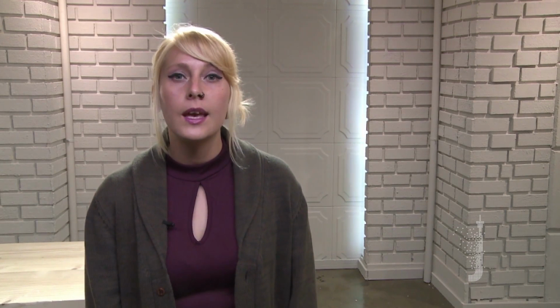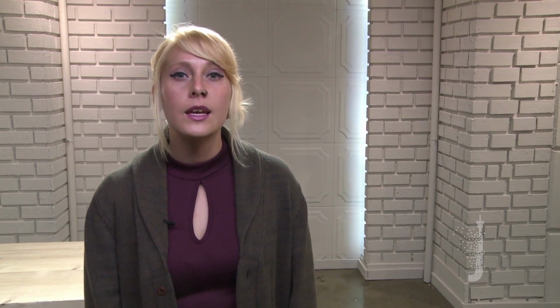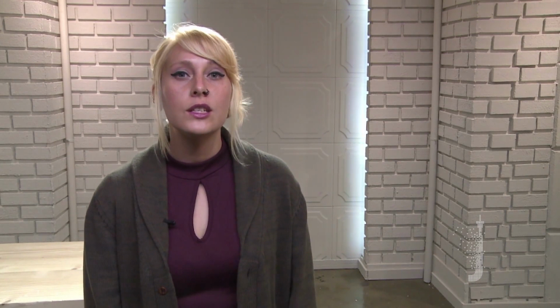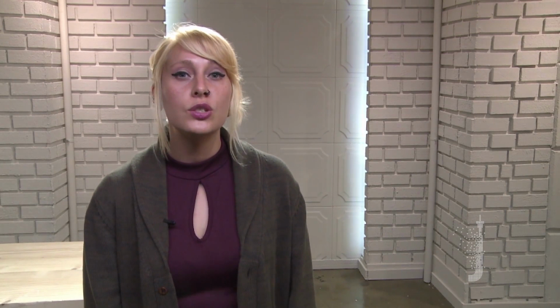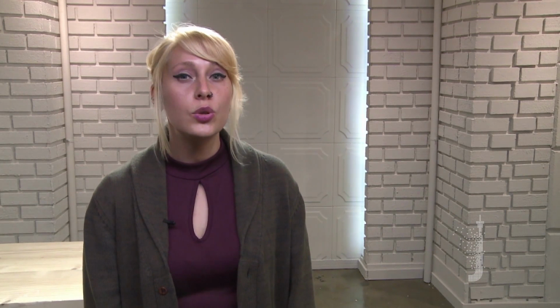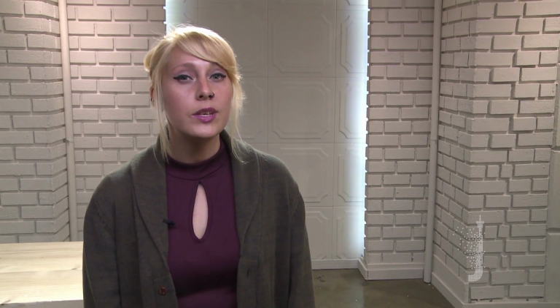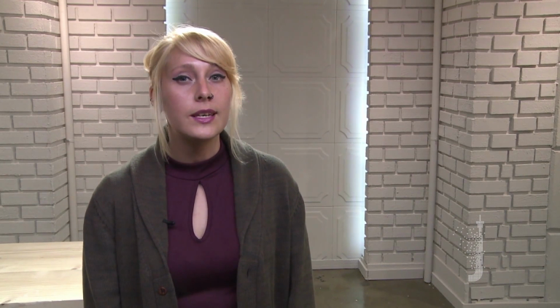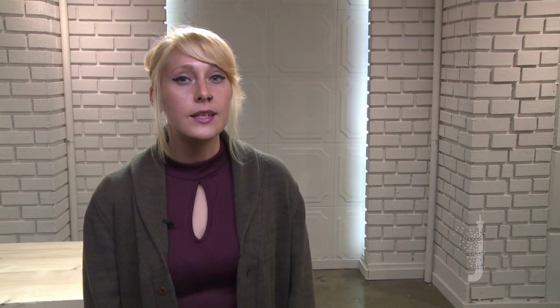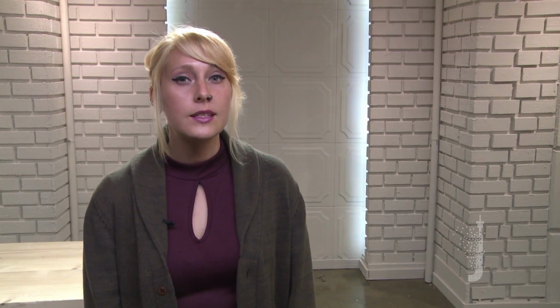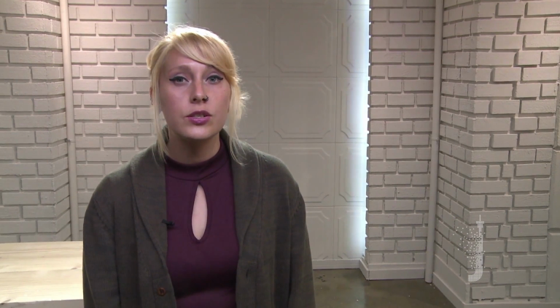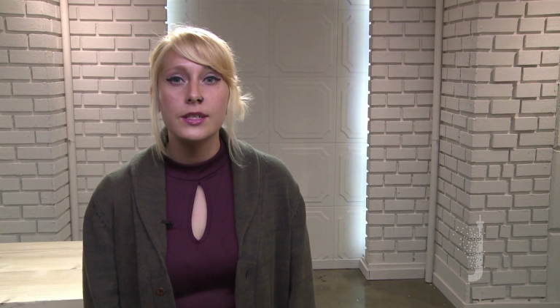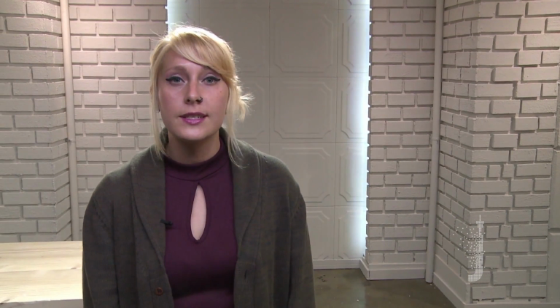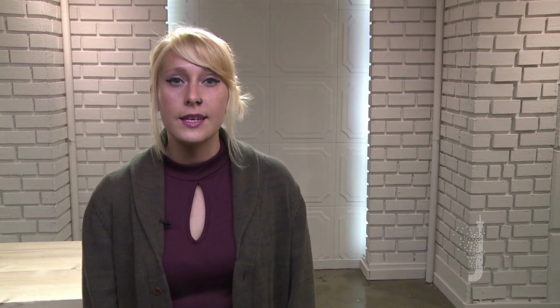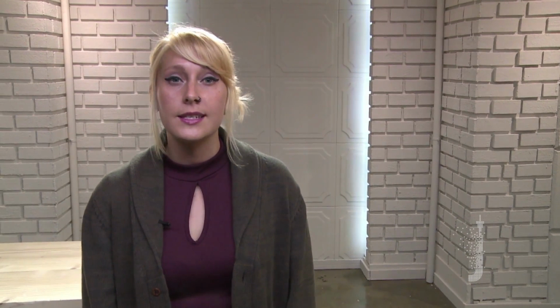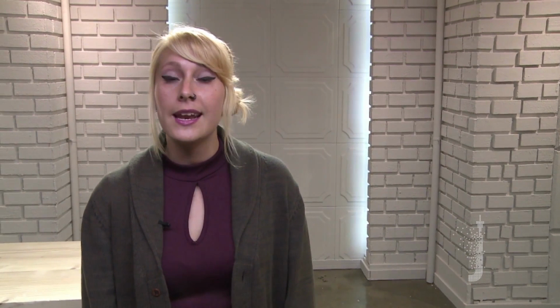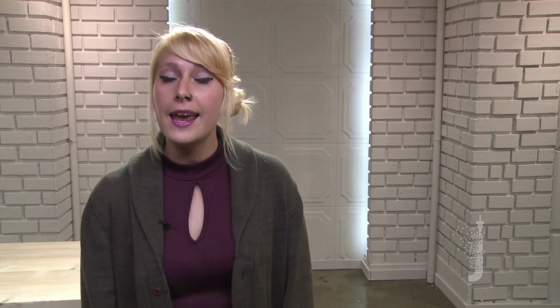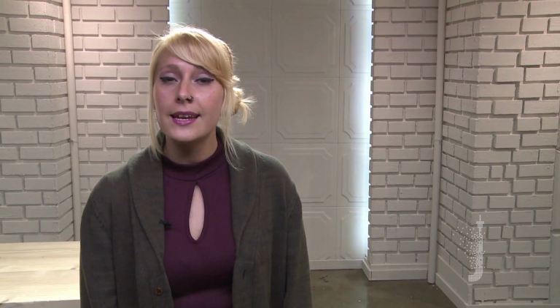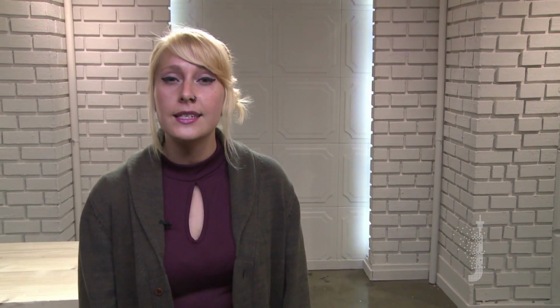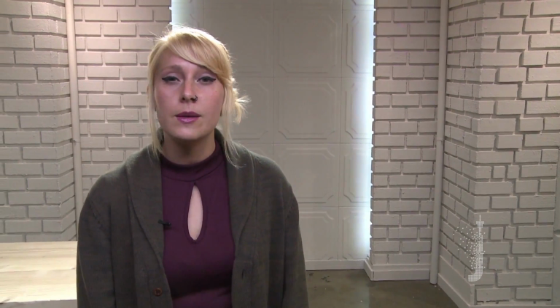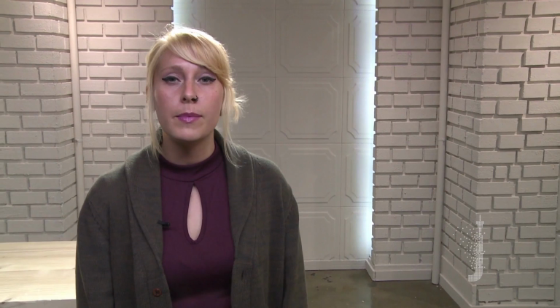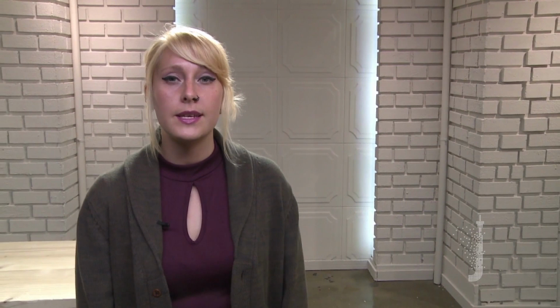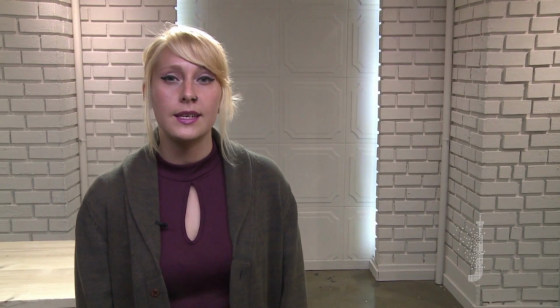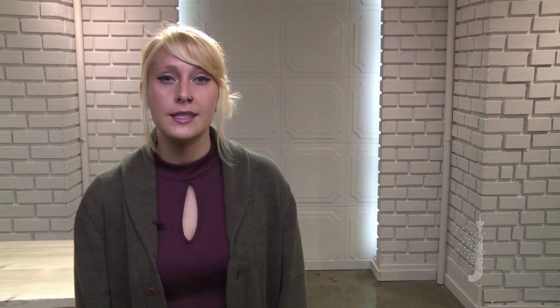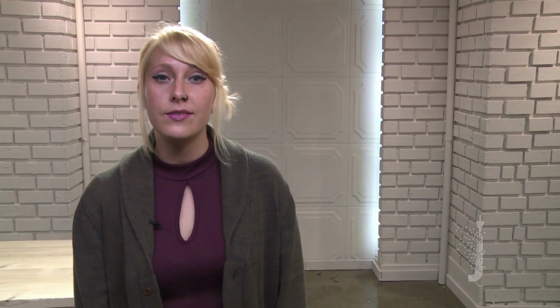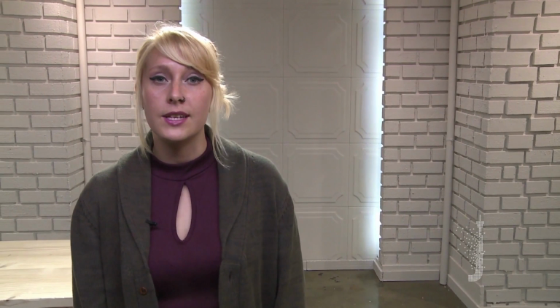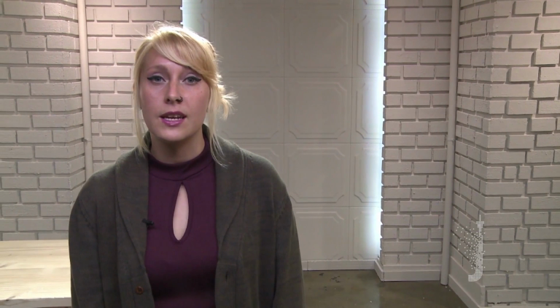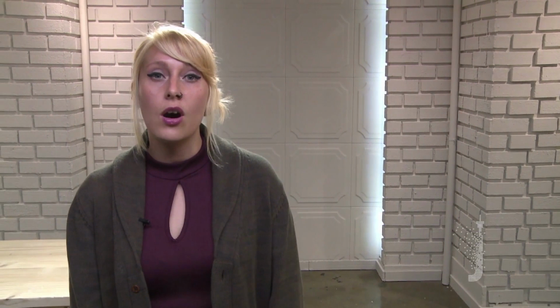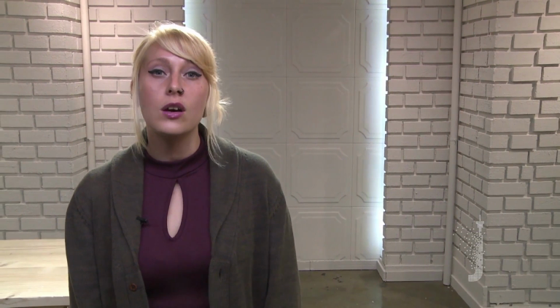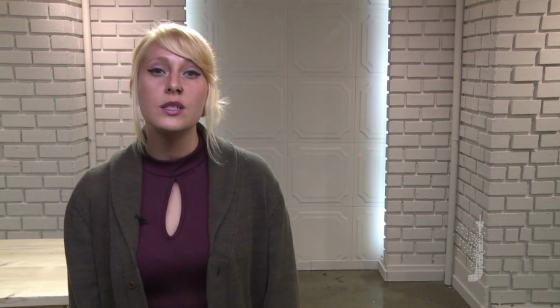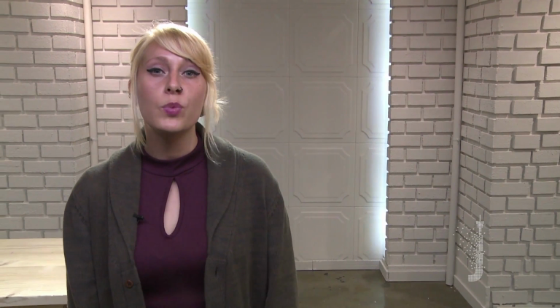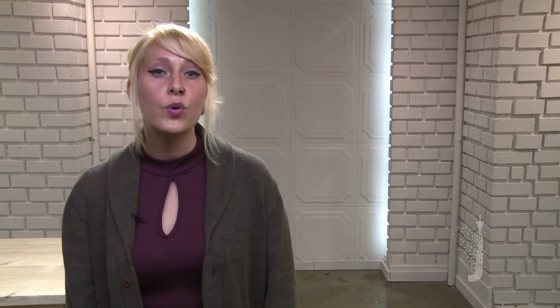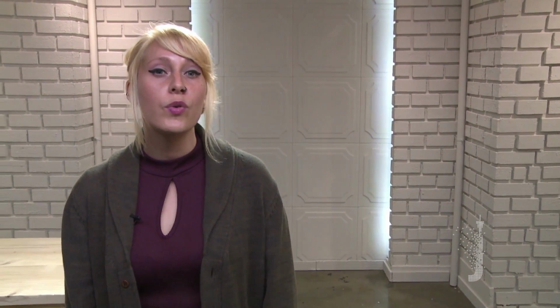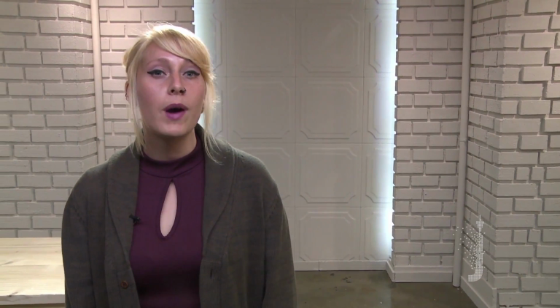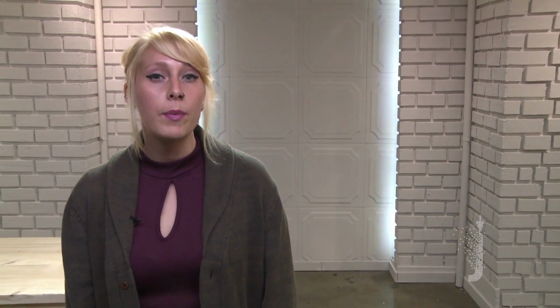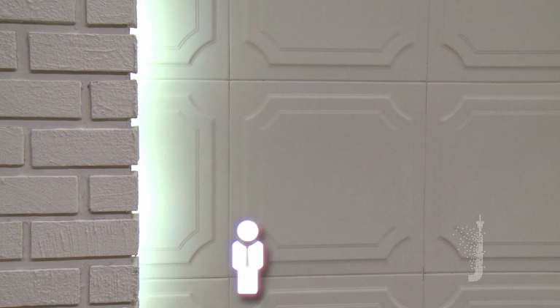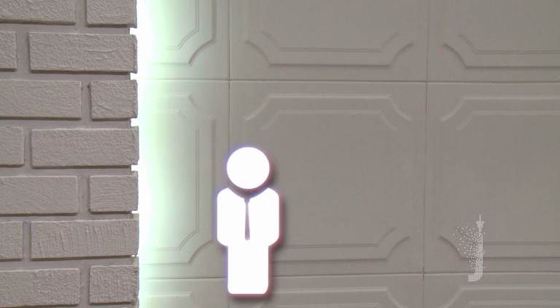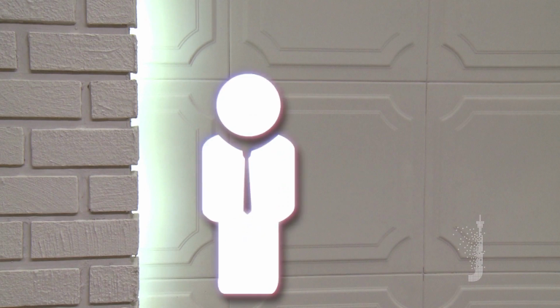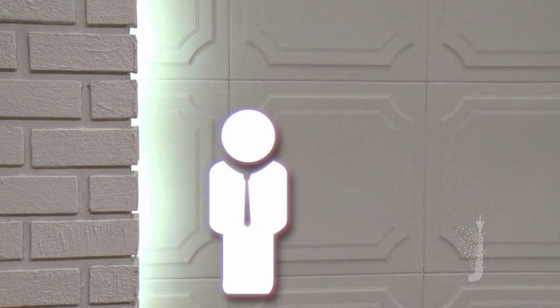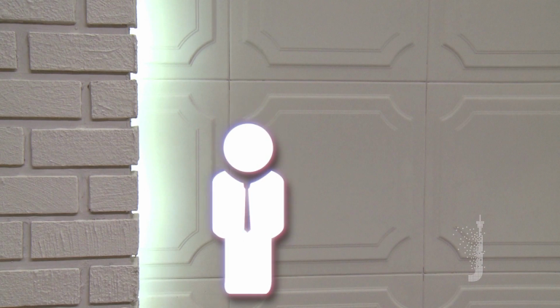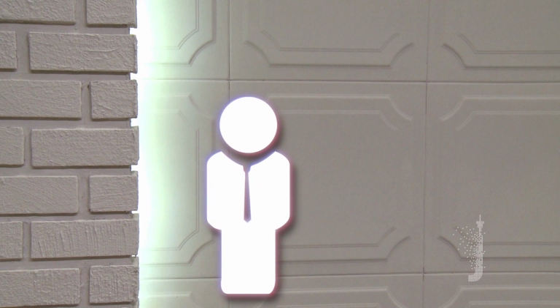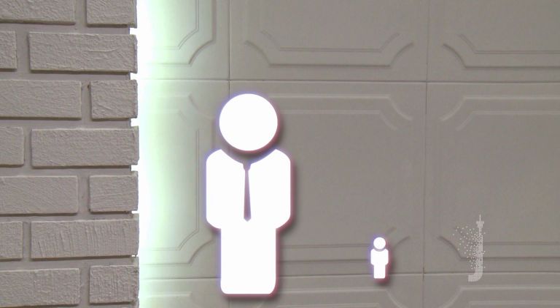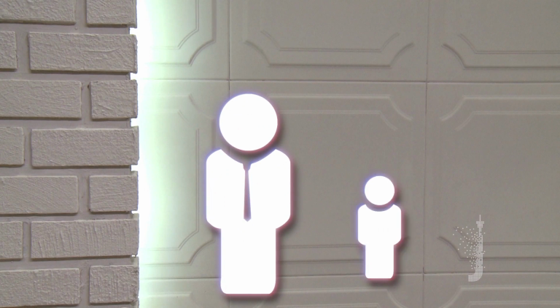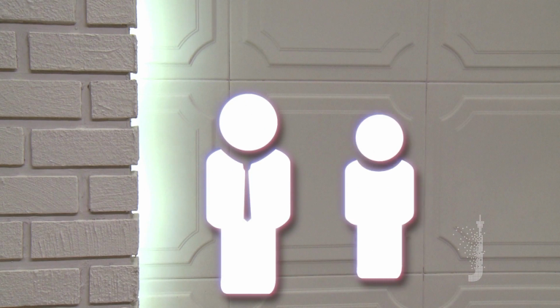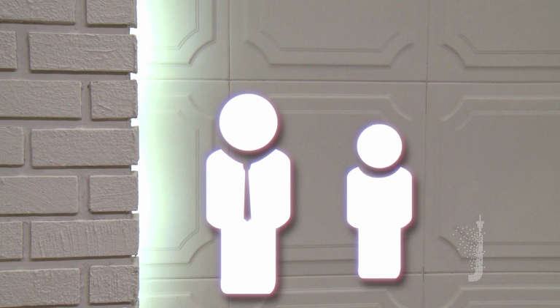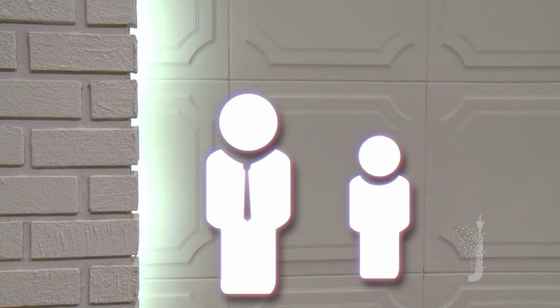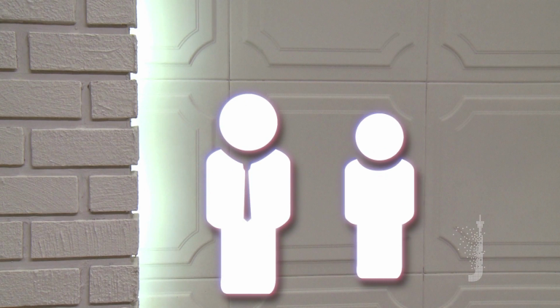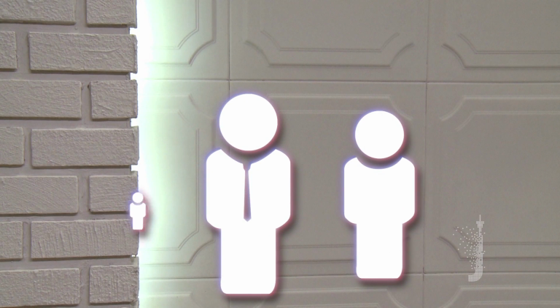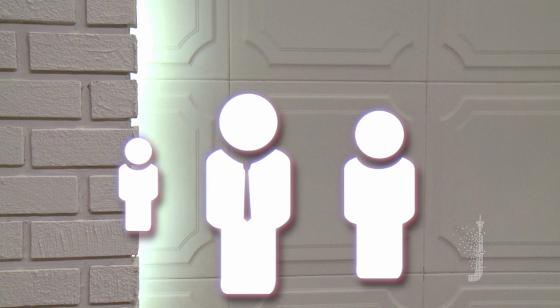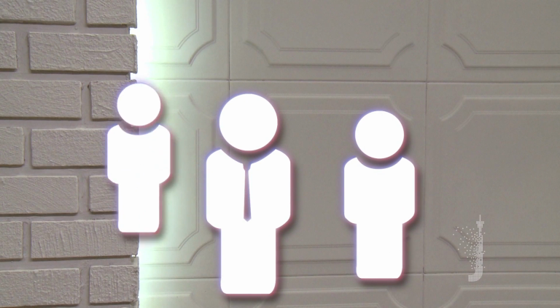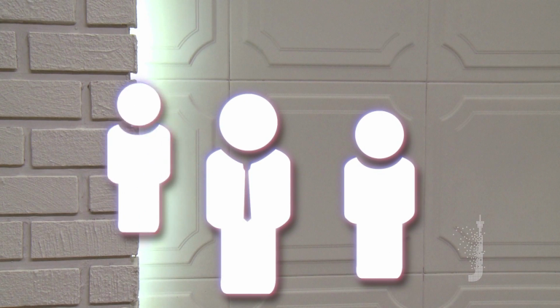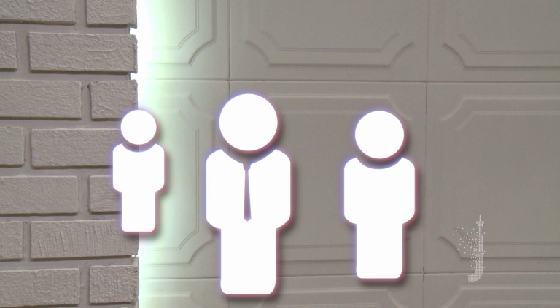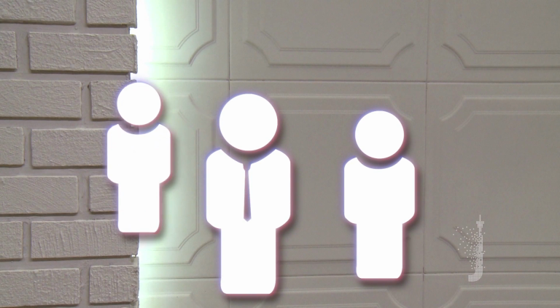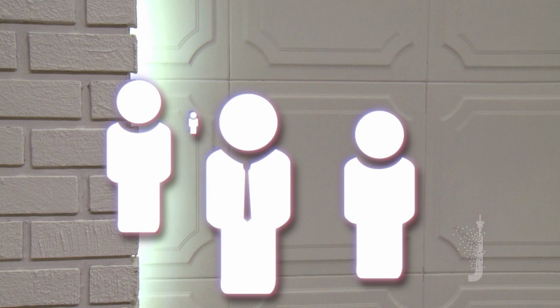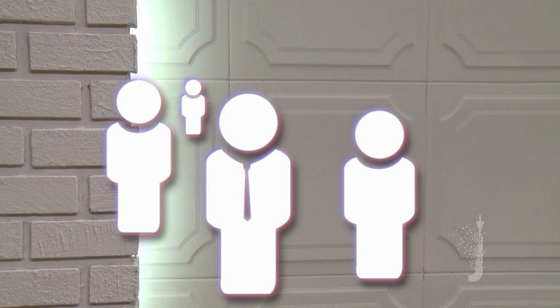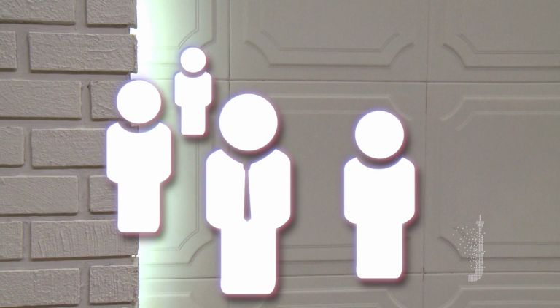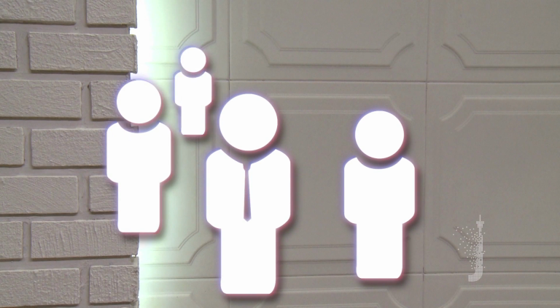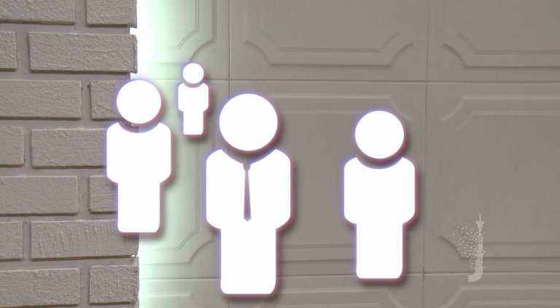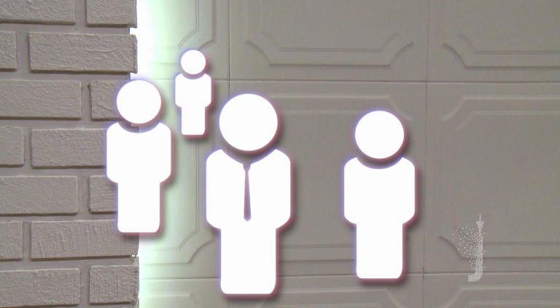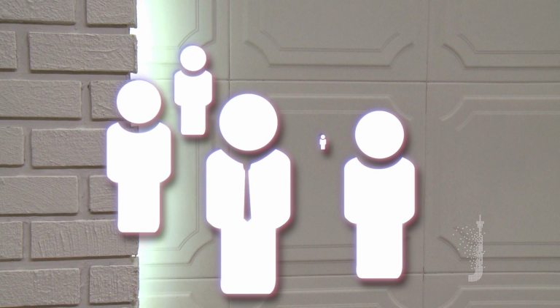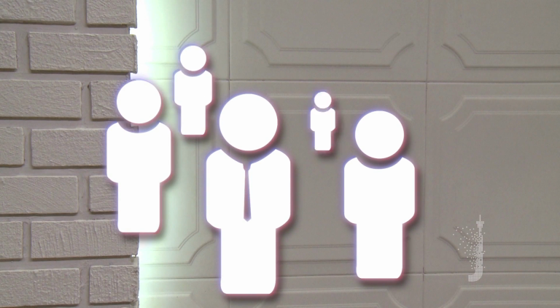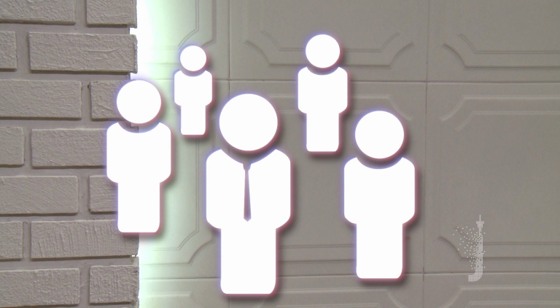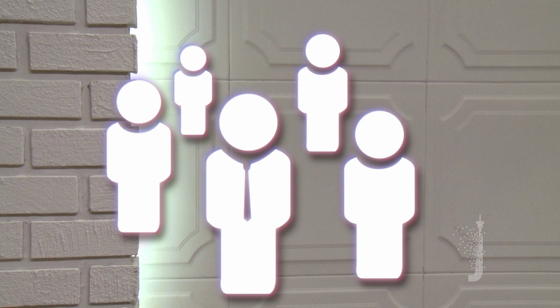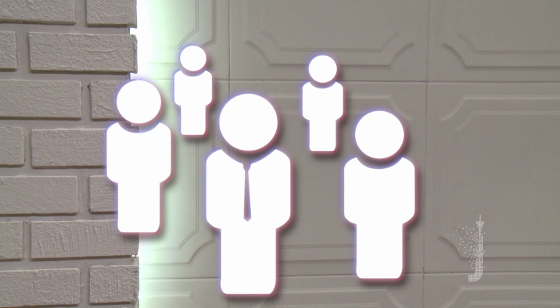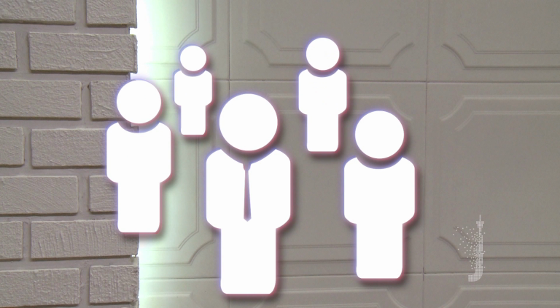Two keys to success in any team-based activity are support from upper management and the participation of everyone in the organisation.